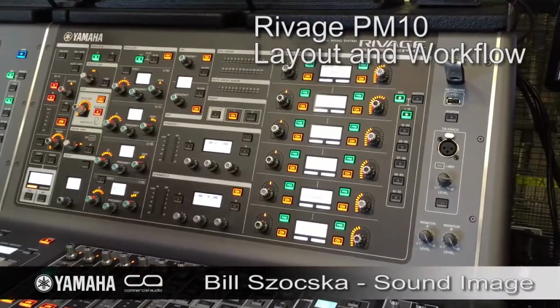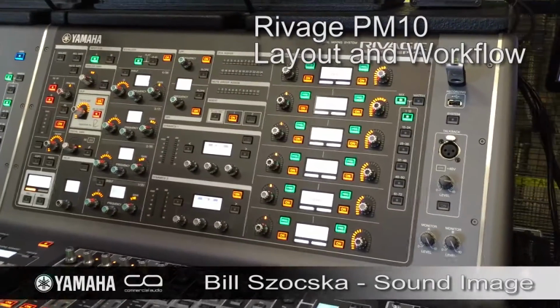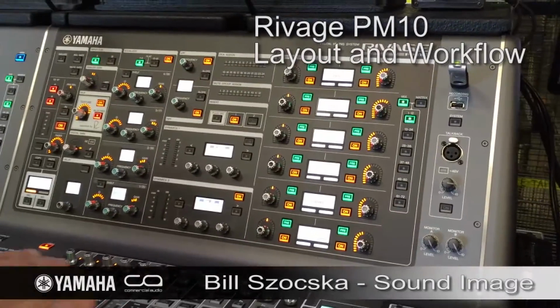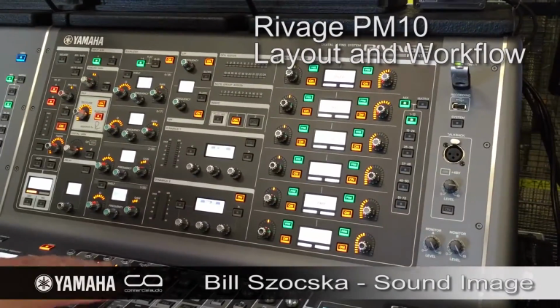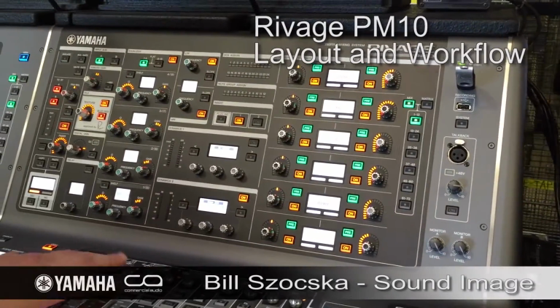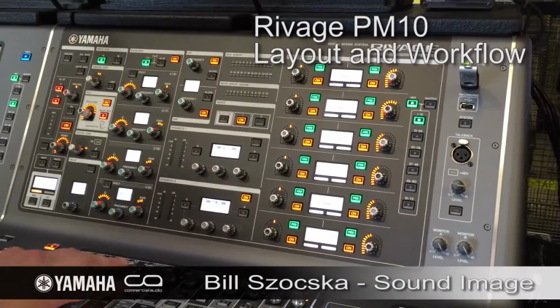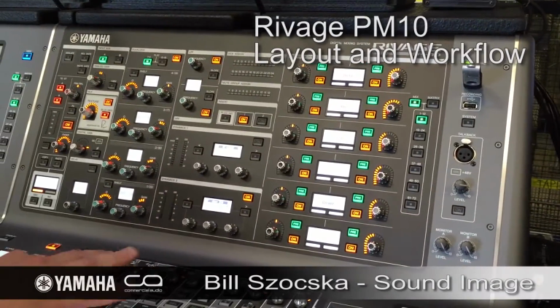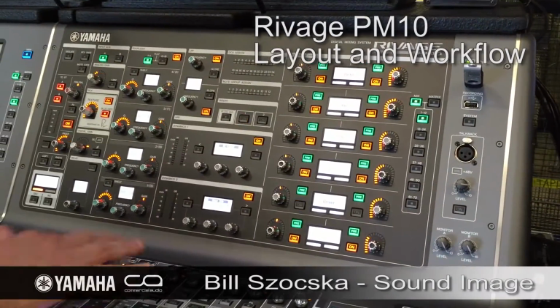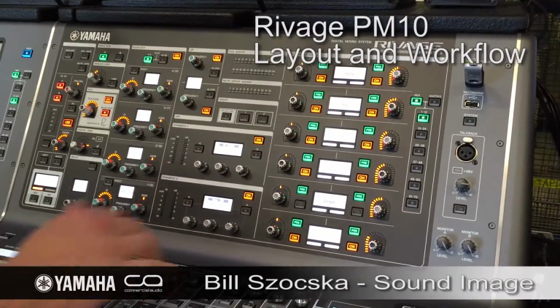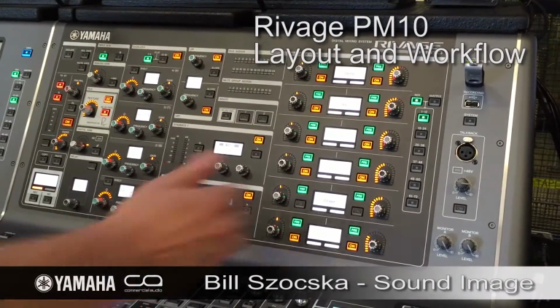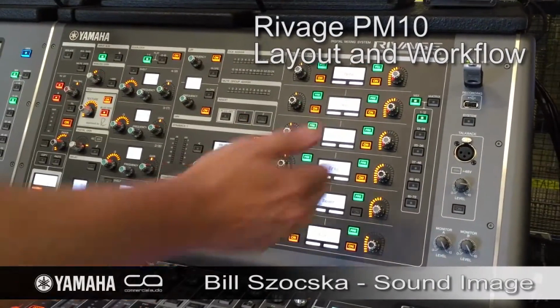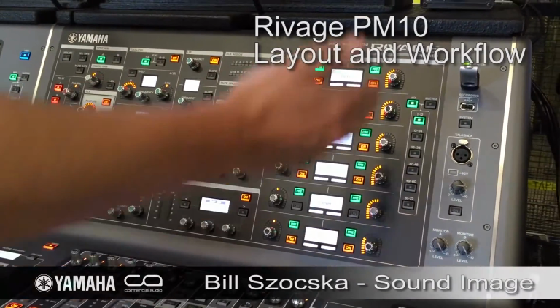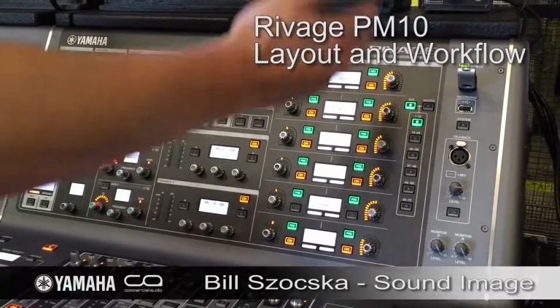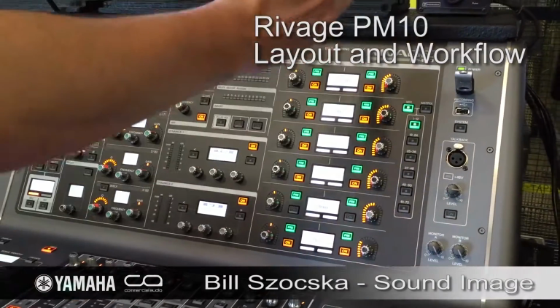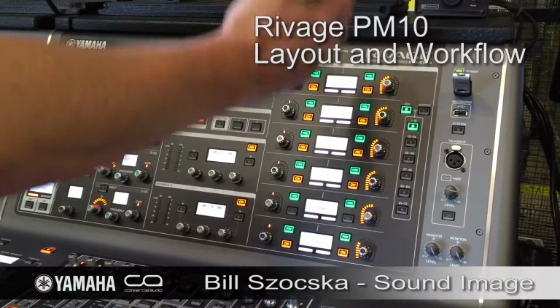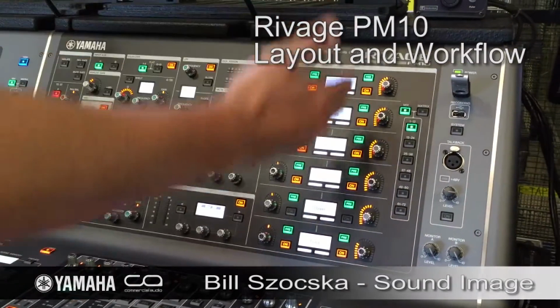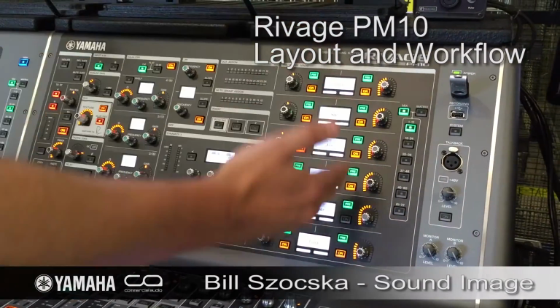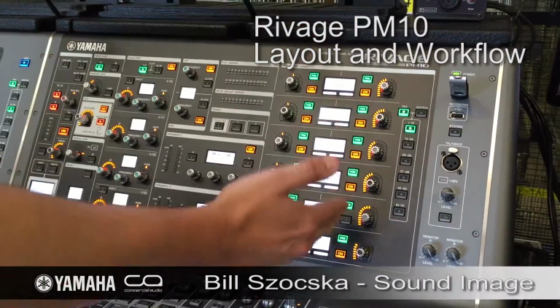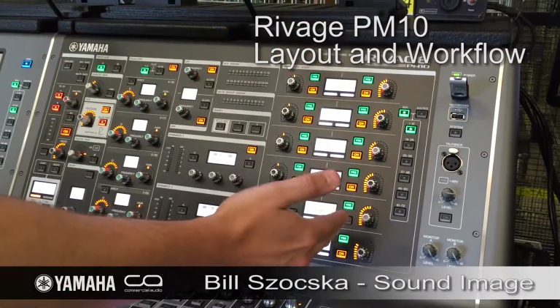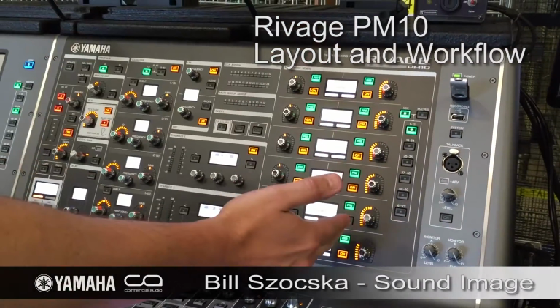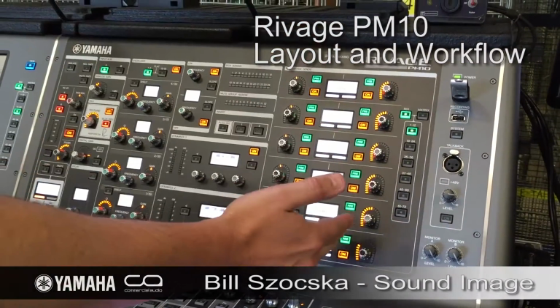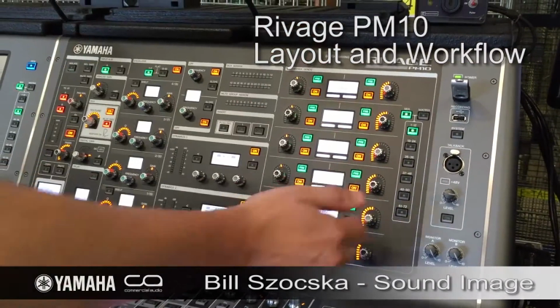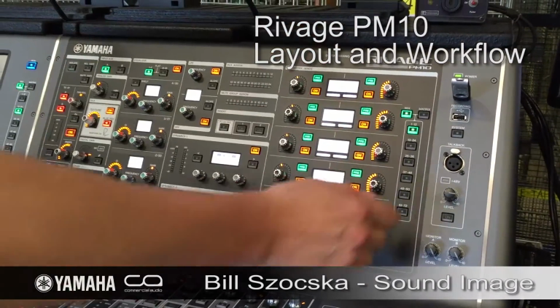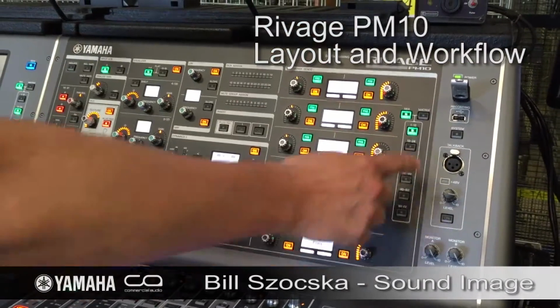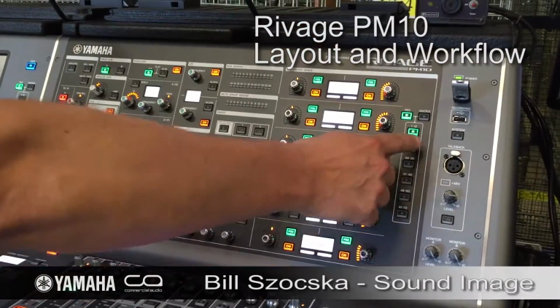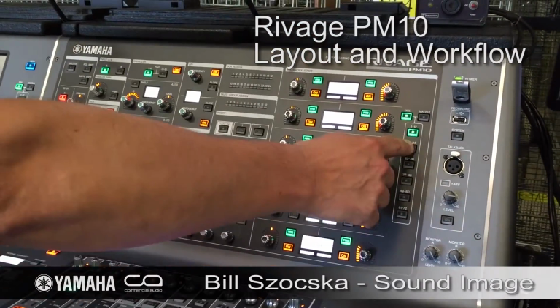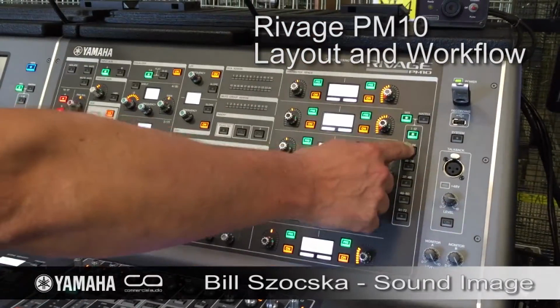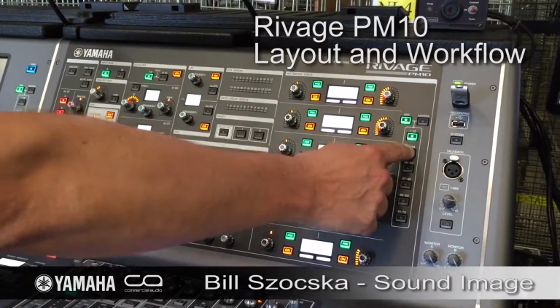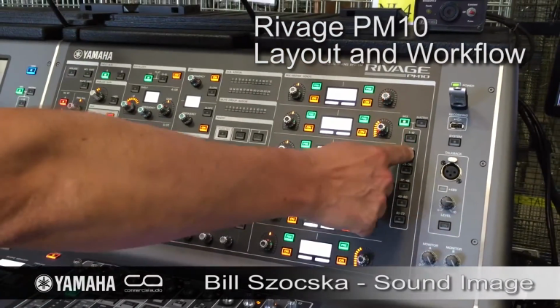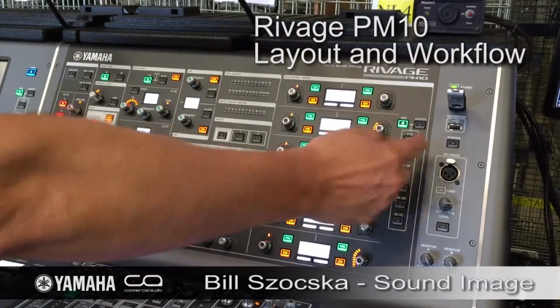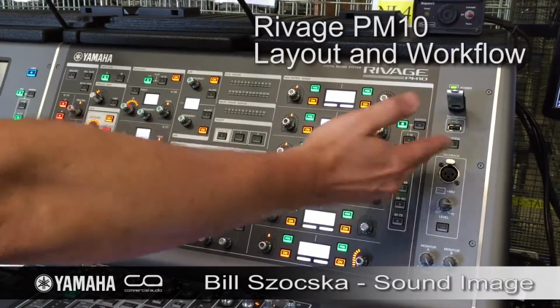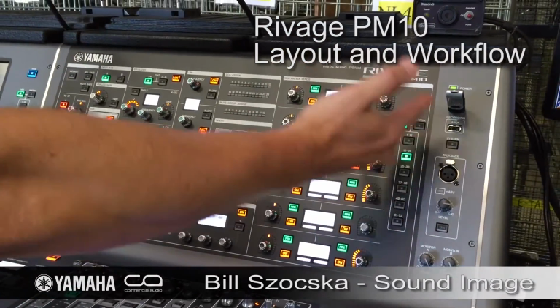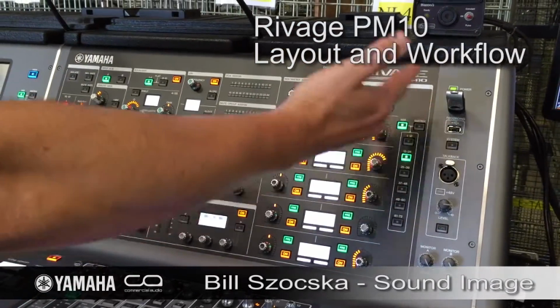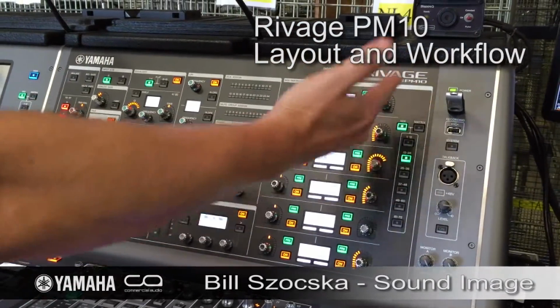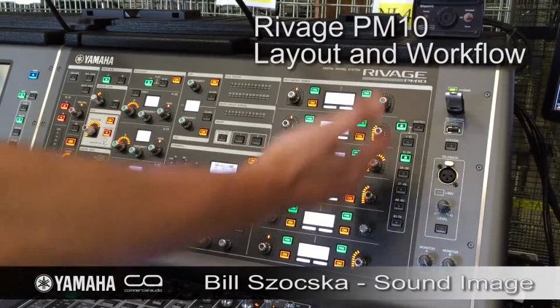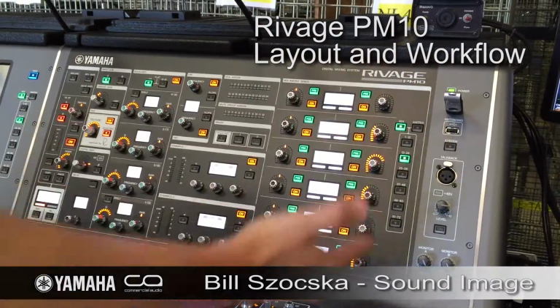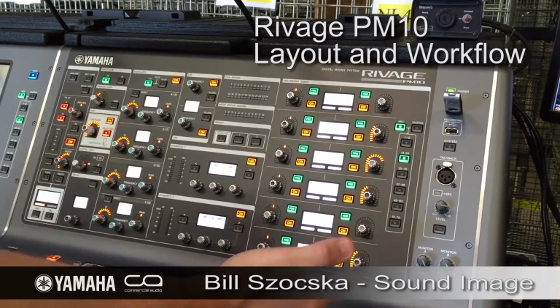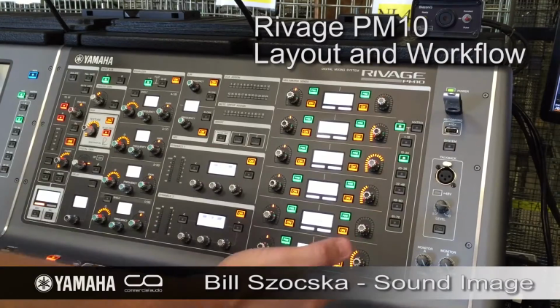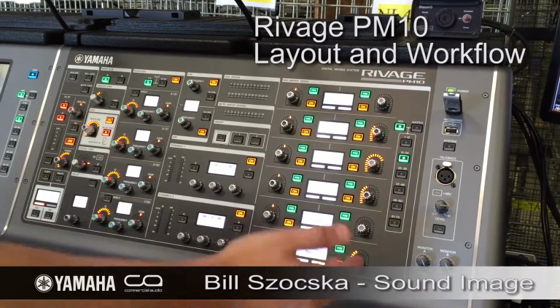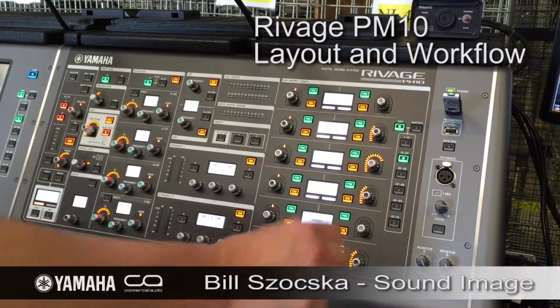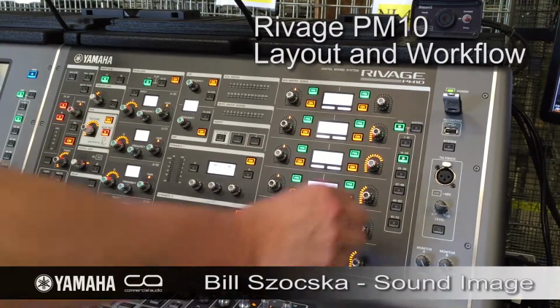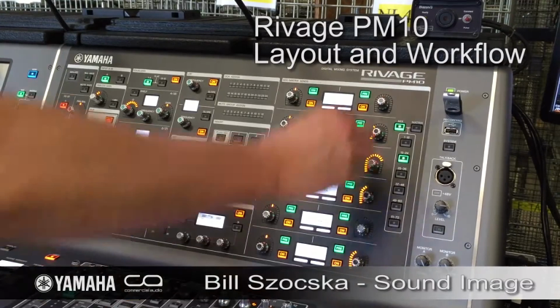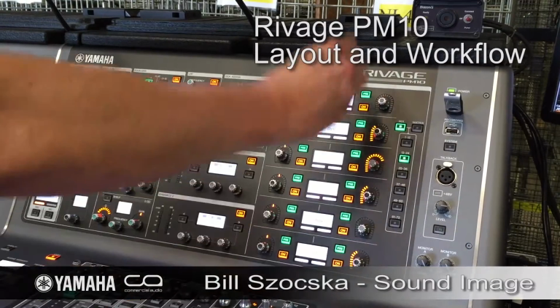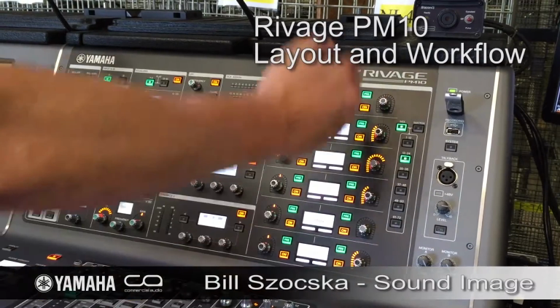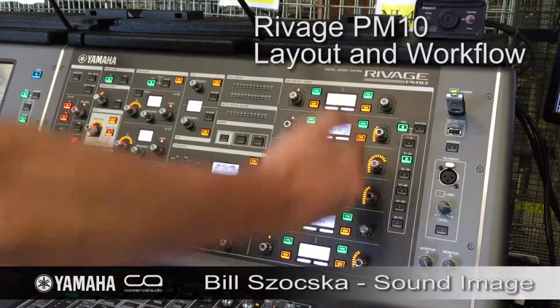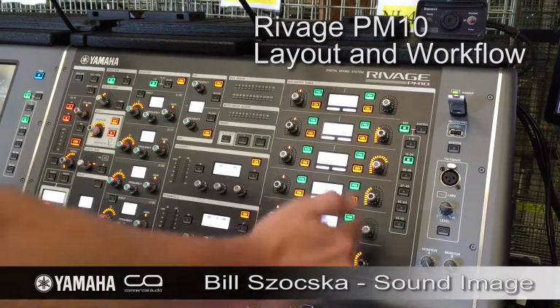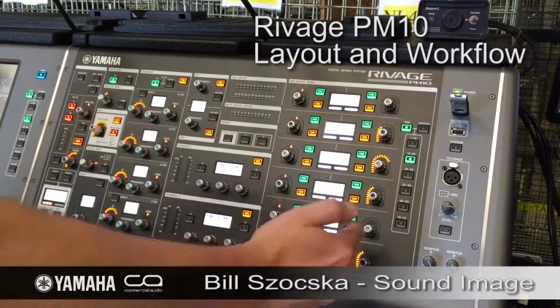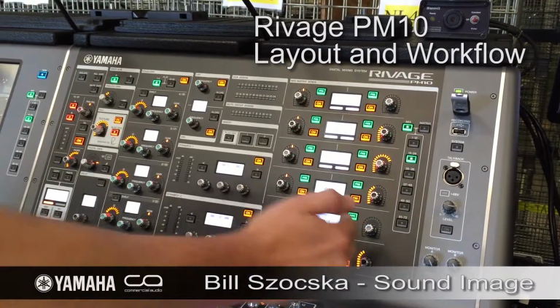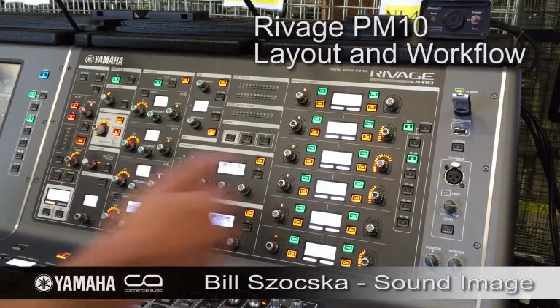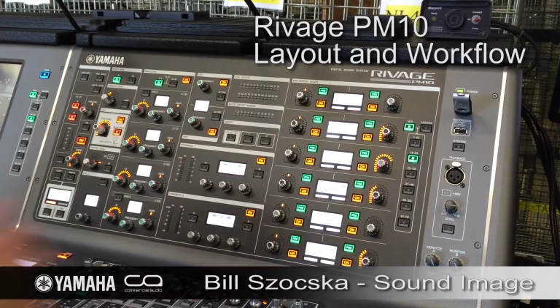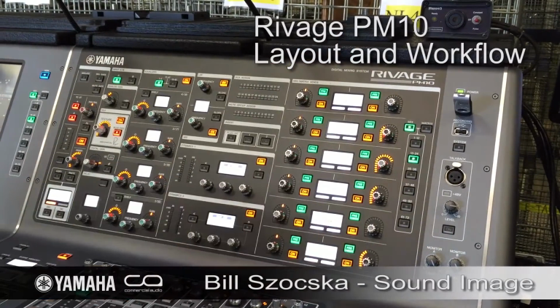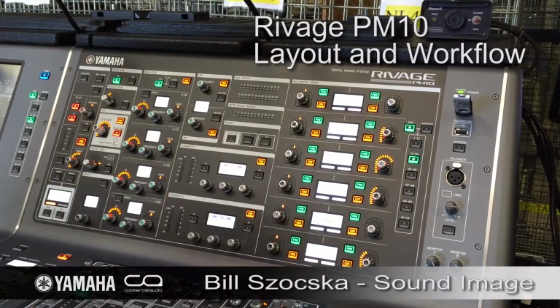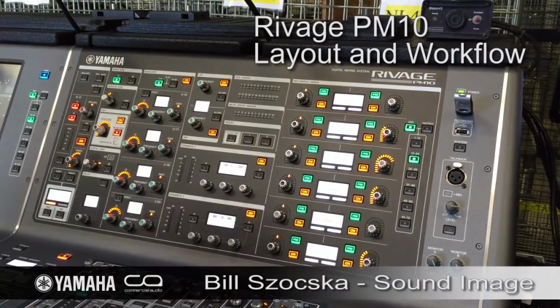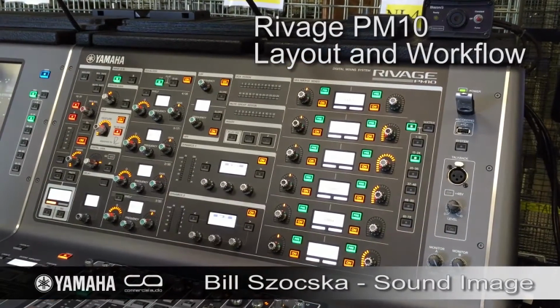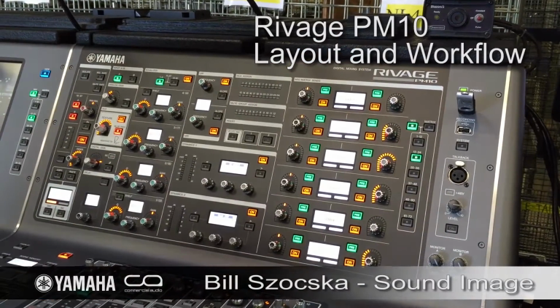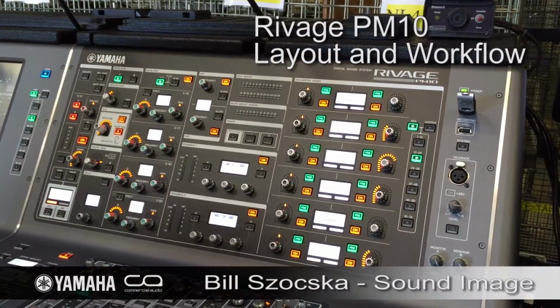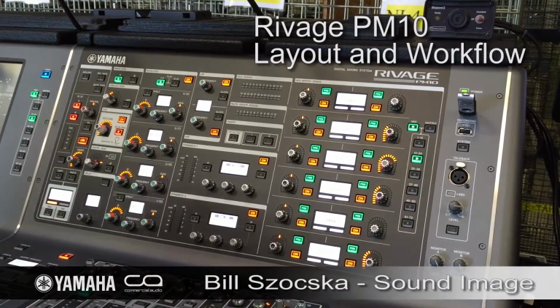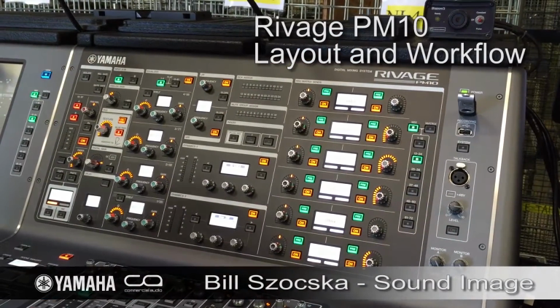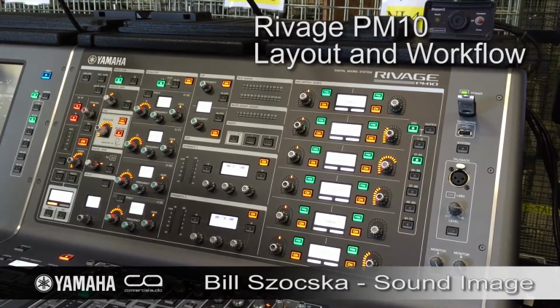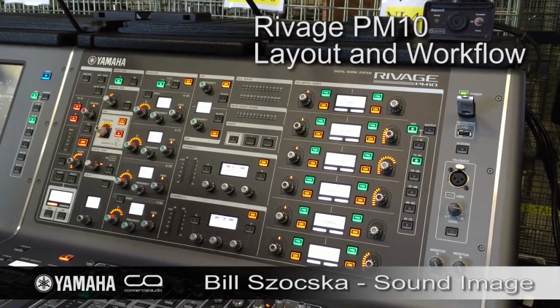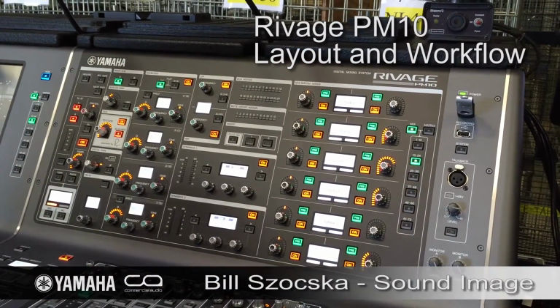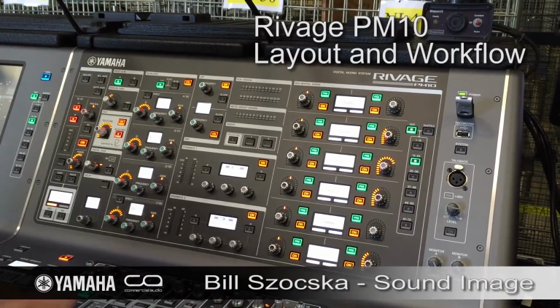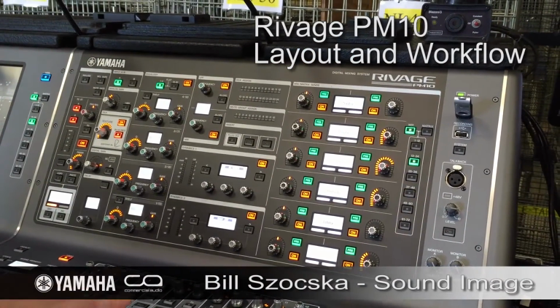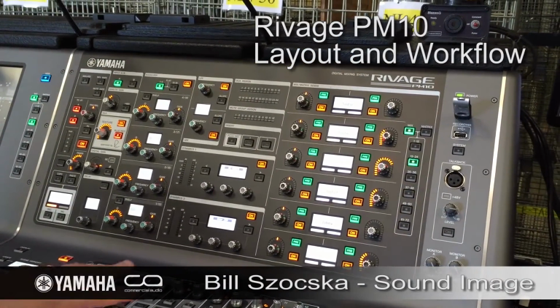I can select a channel here, I have my first 12 mixes there, my second 12 mixes there, all right here on encoders. It's very fast.